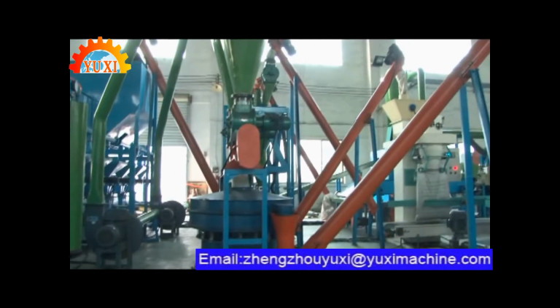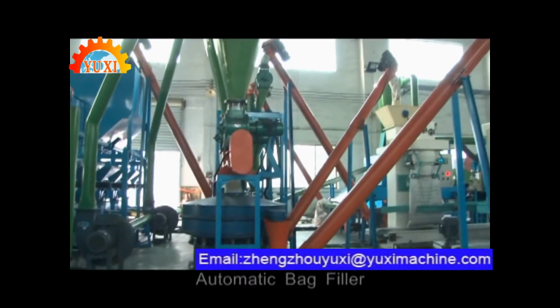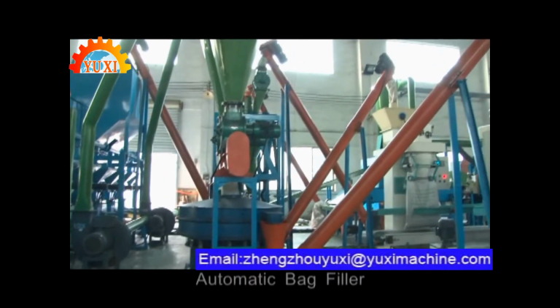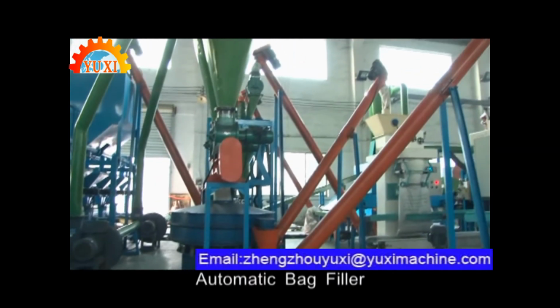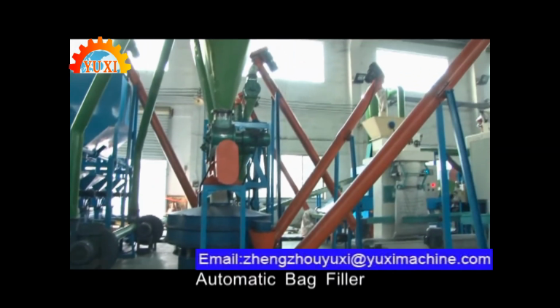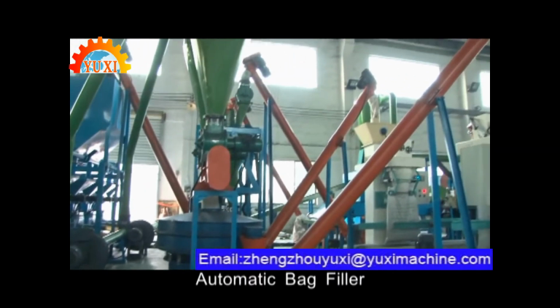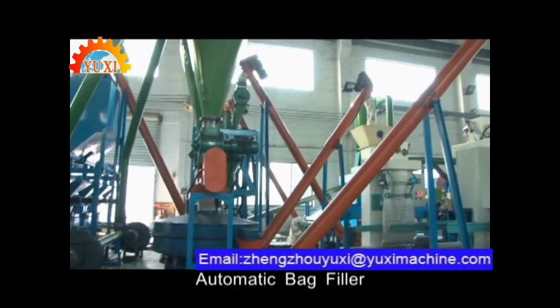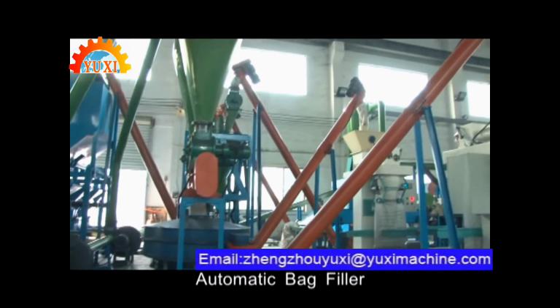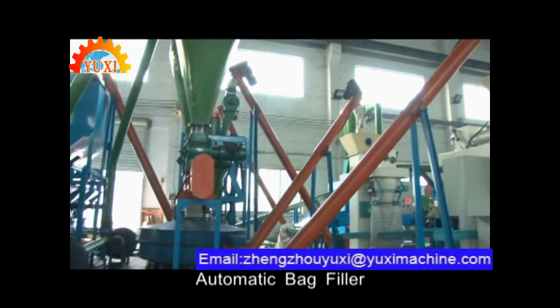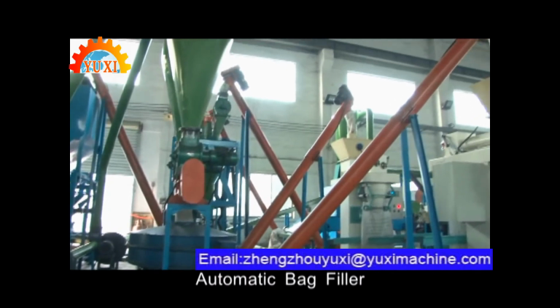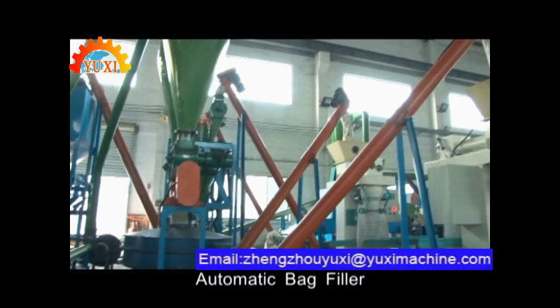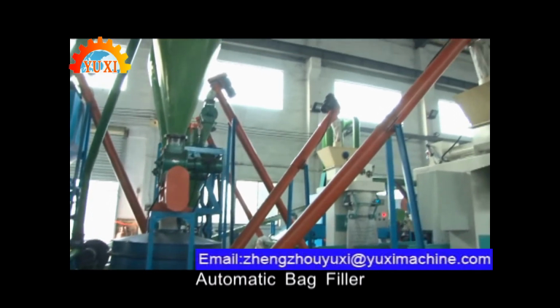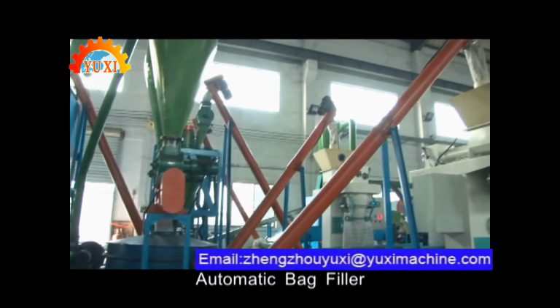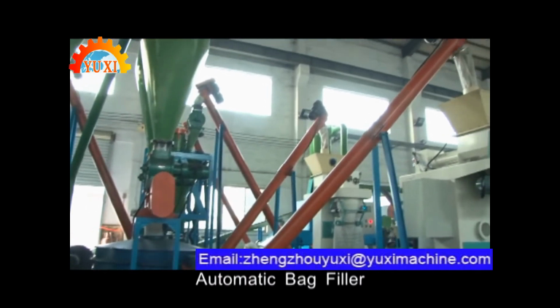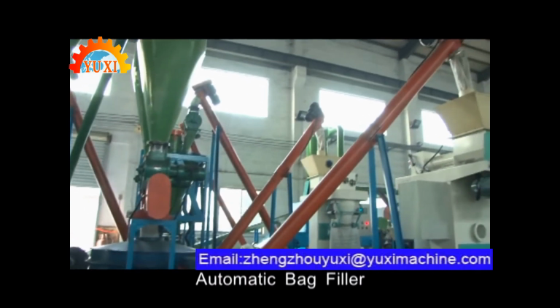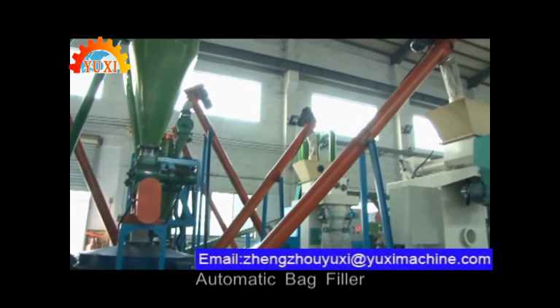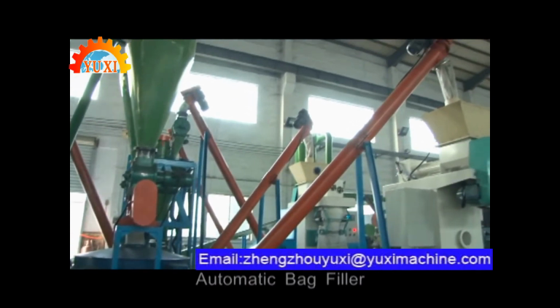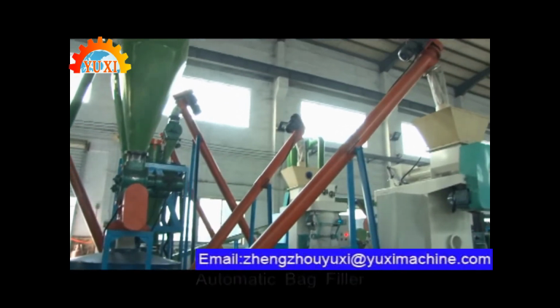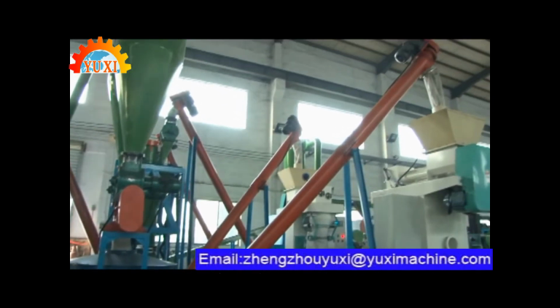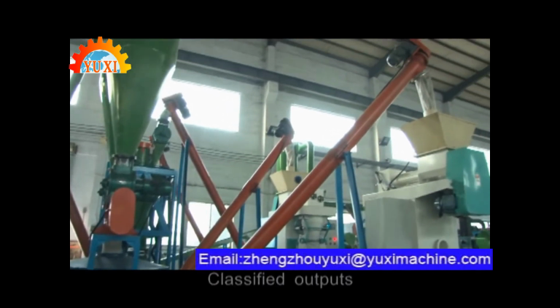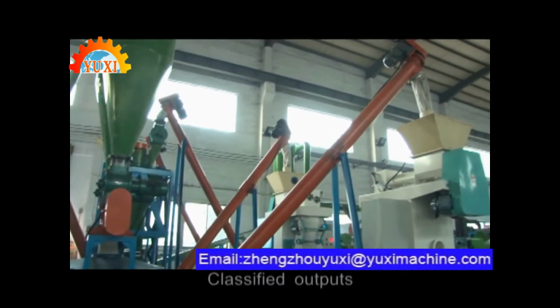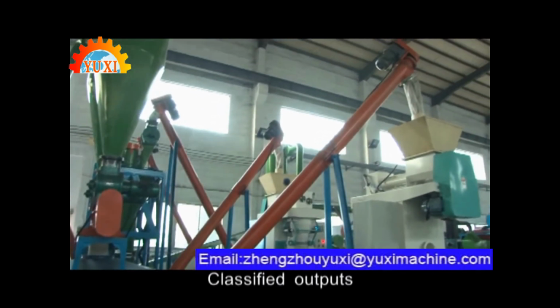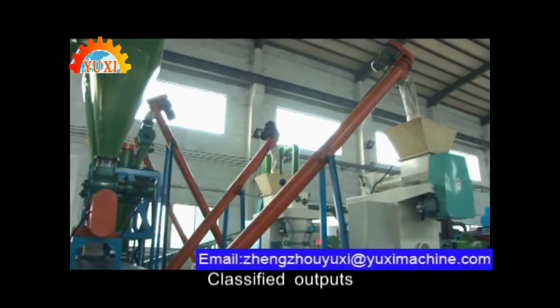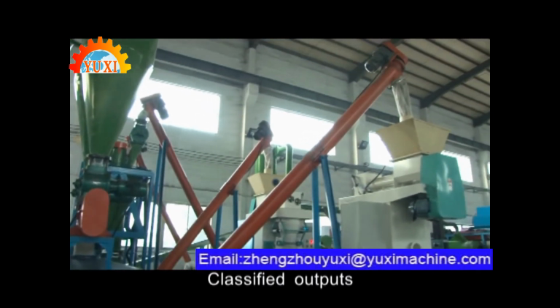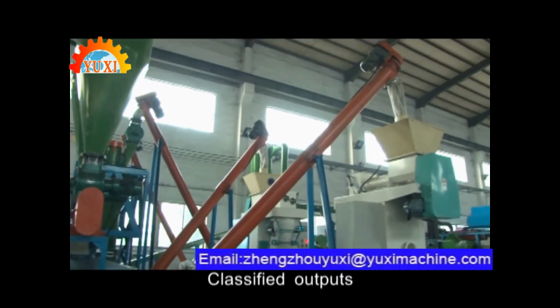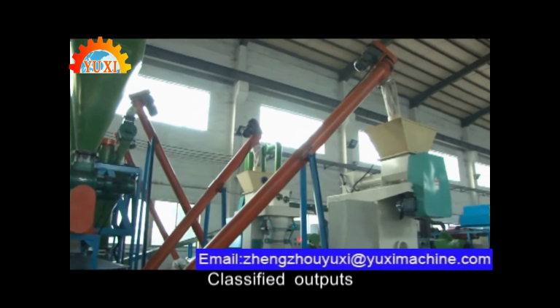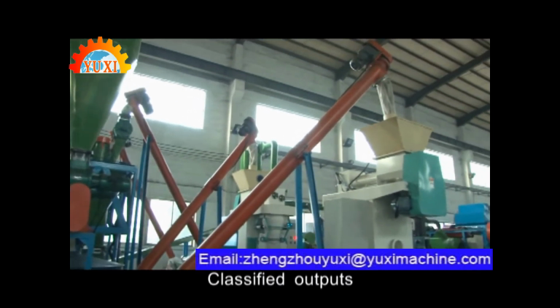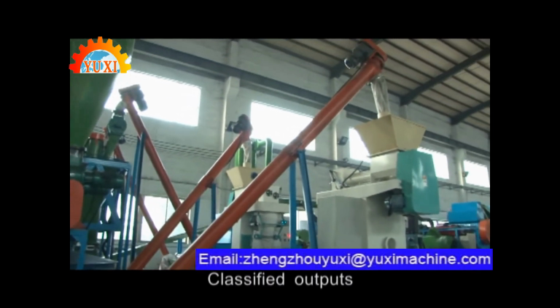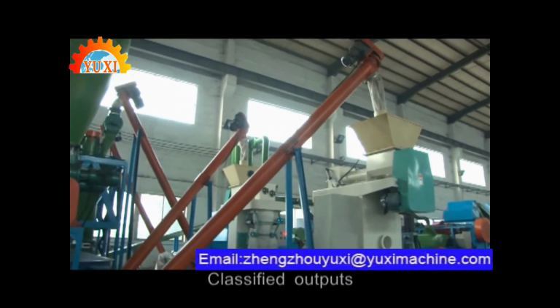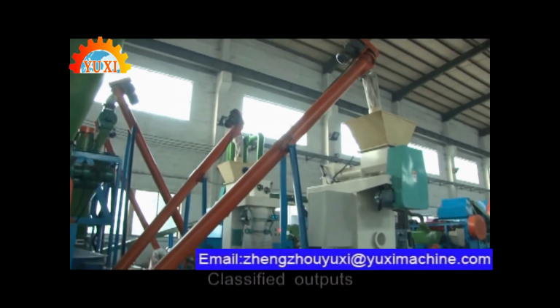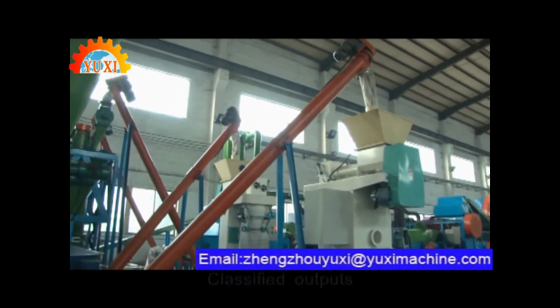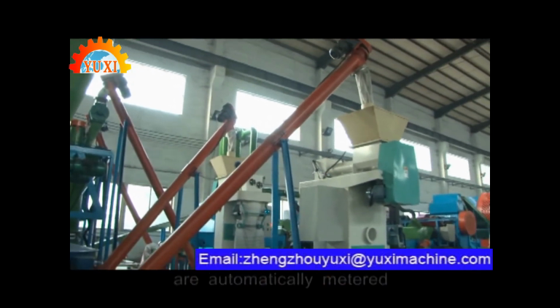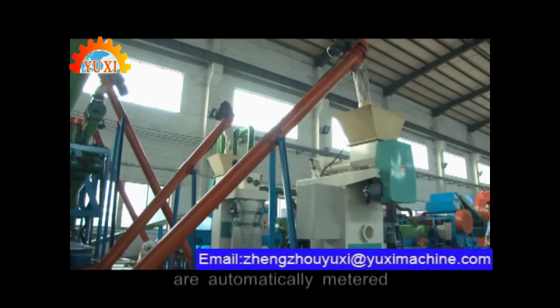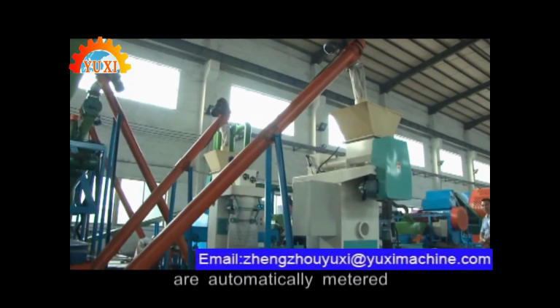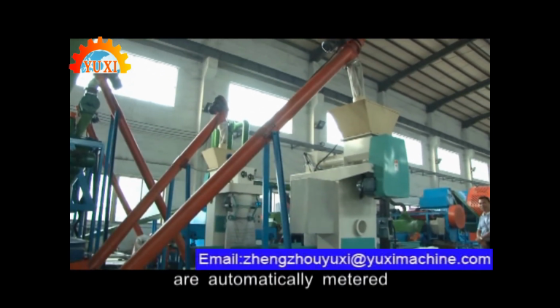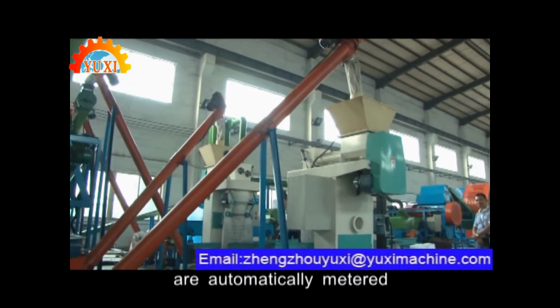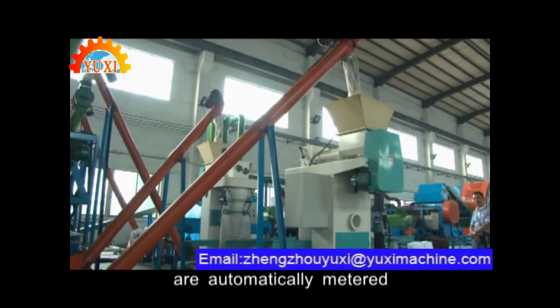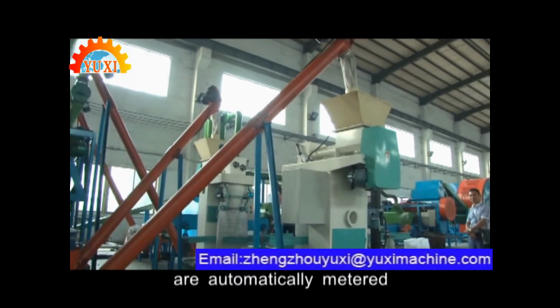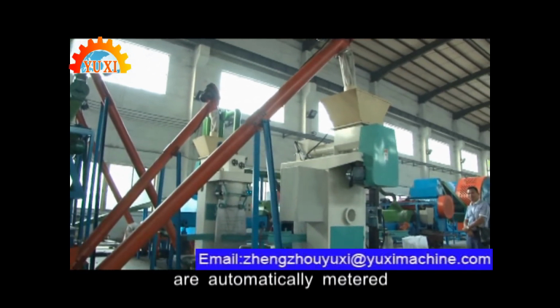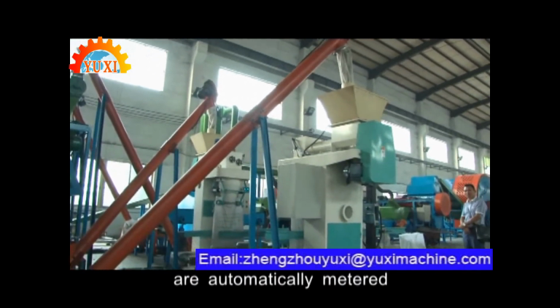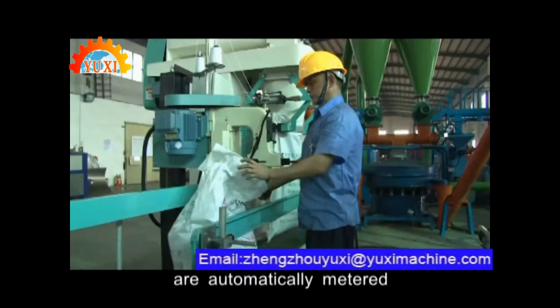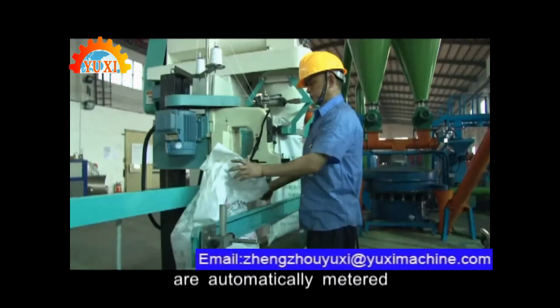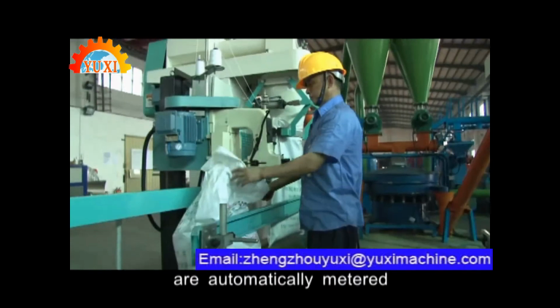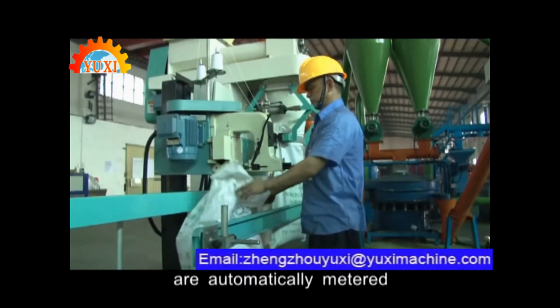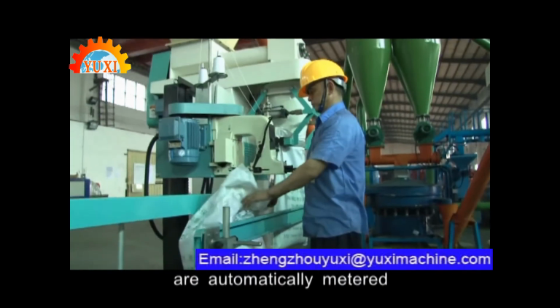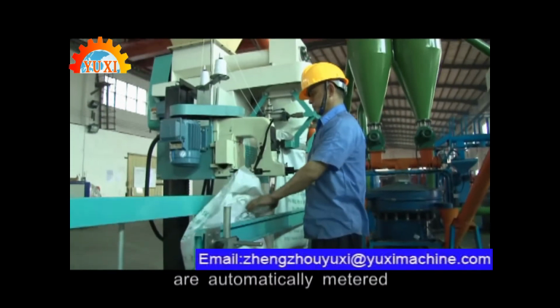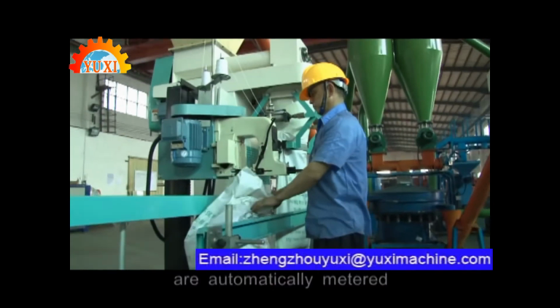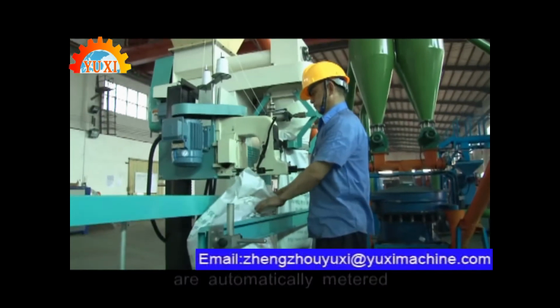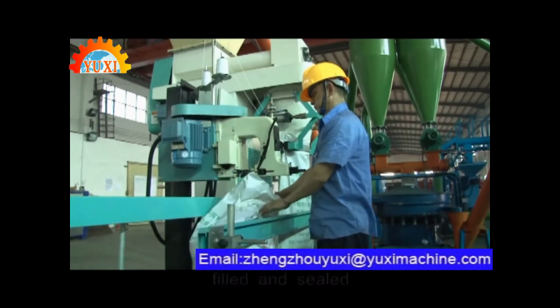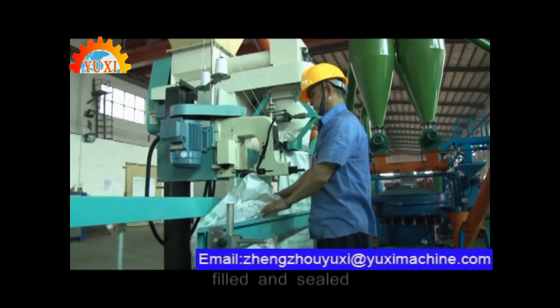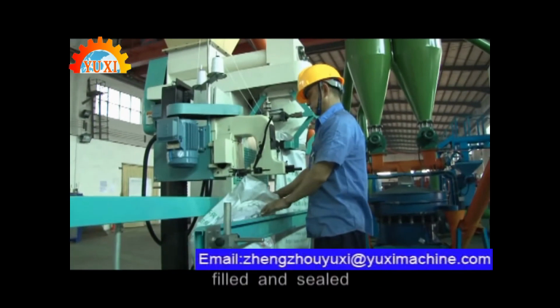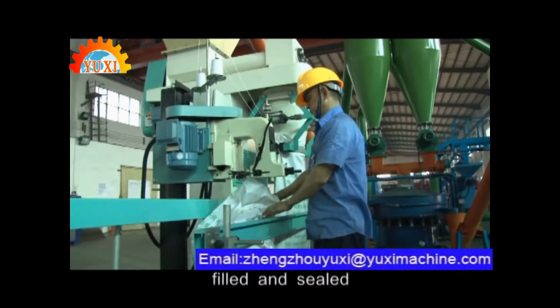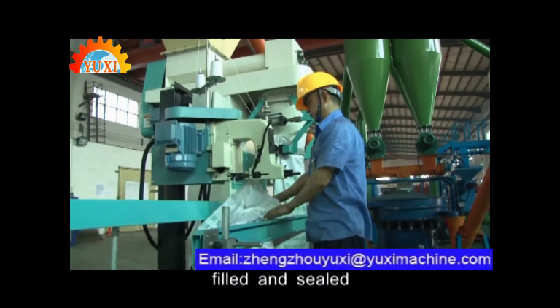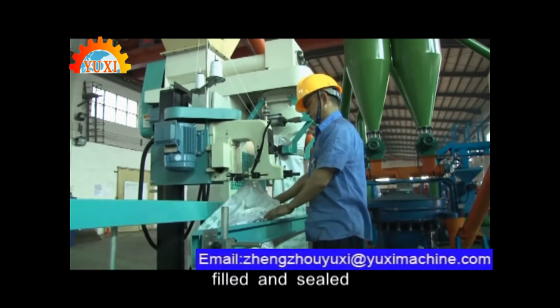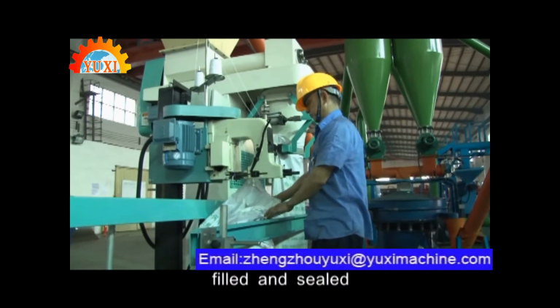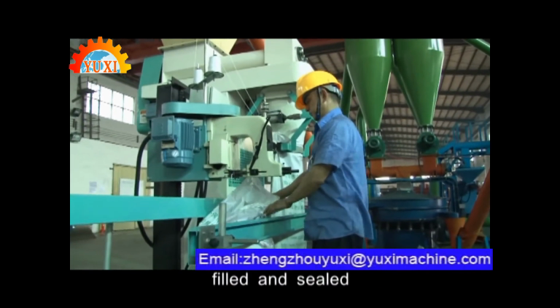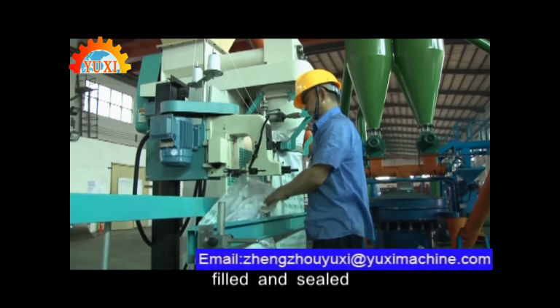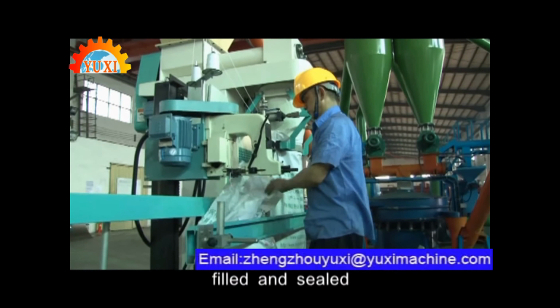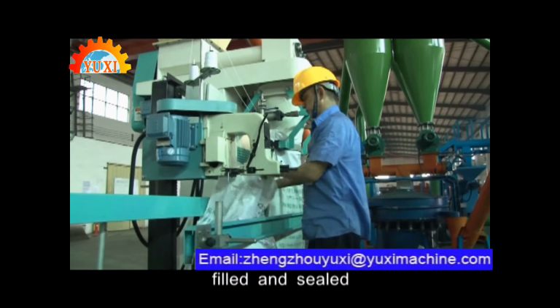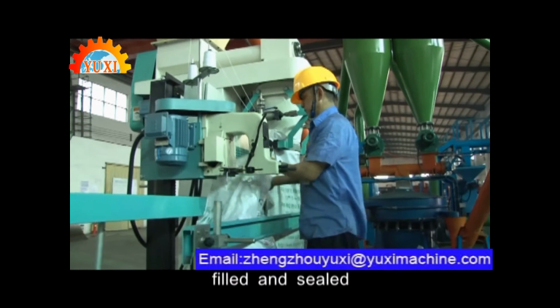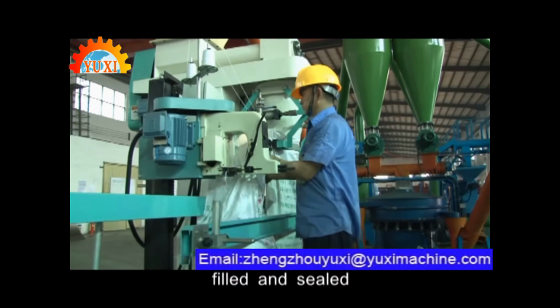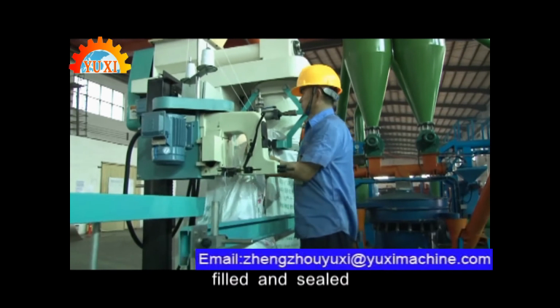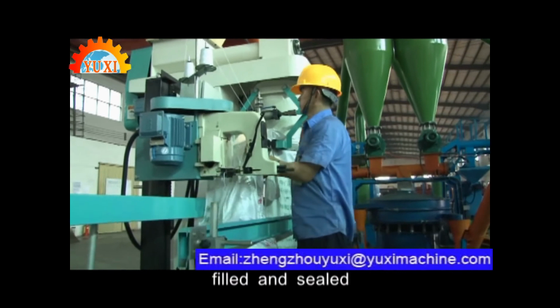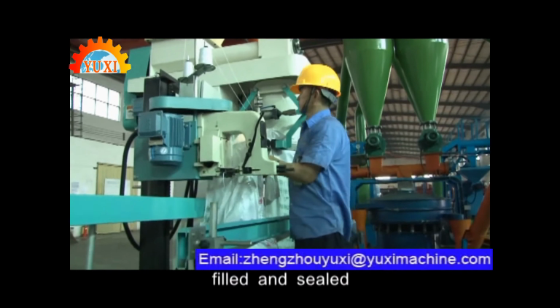Automatic bag filter. Classified outputs are automatically metered, filled, and sealed.